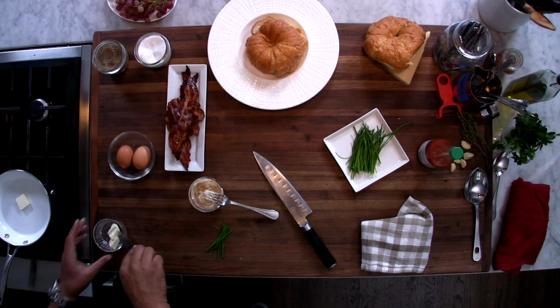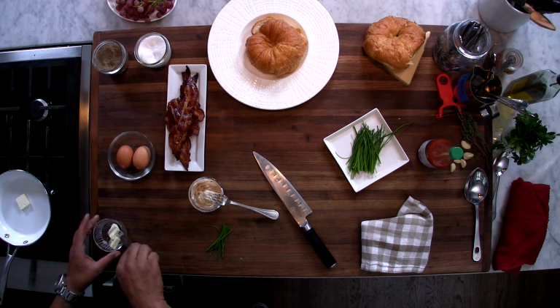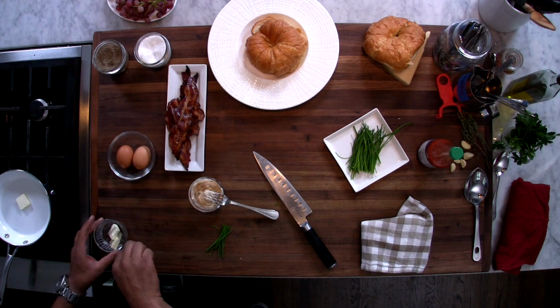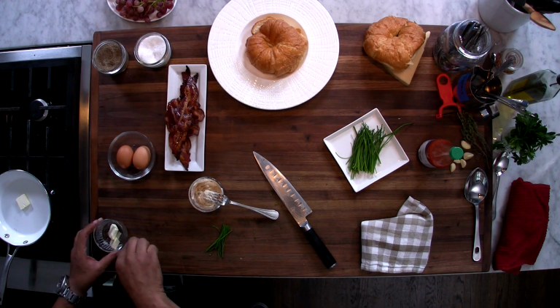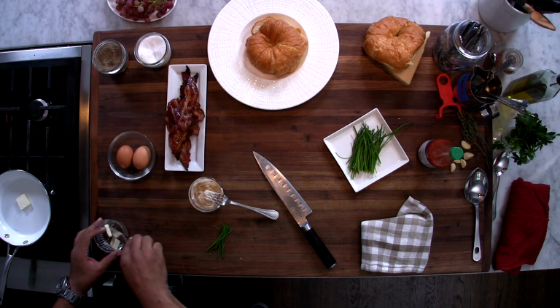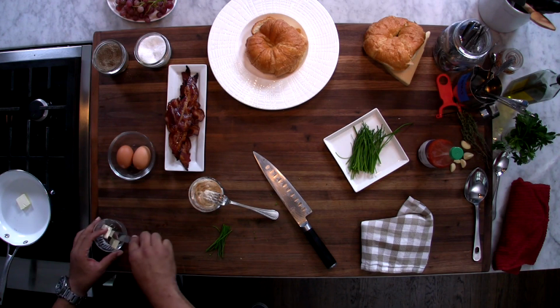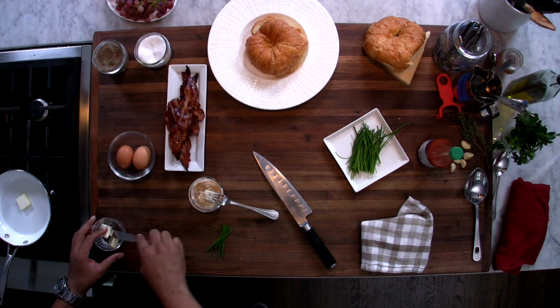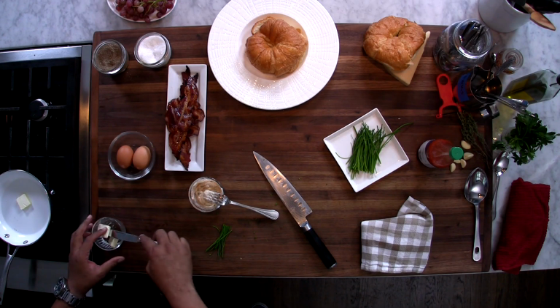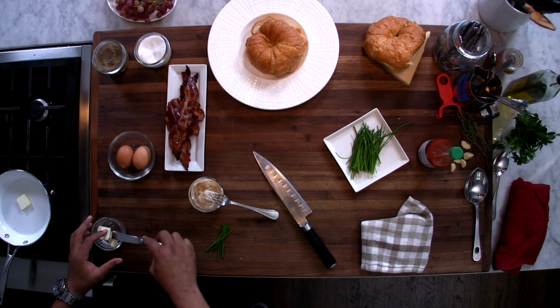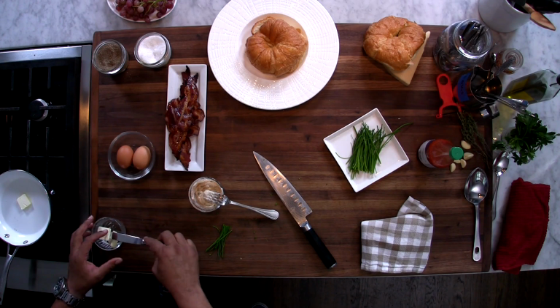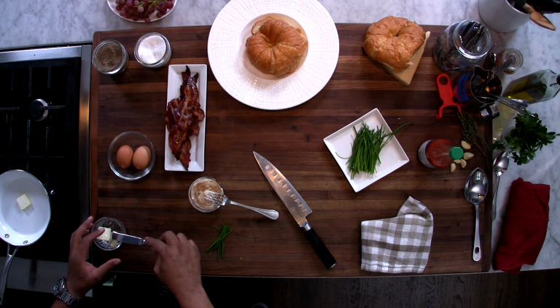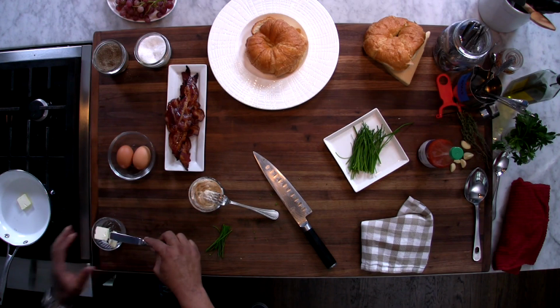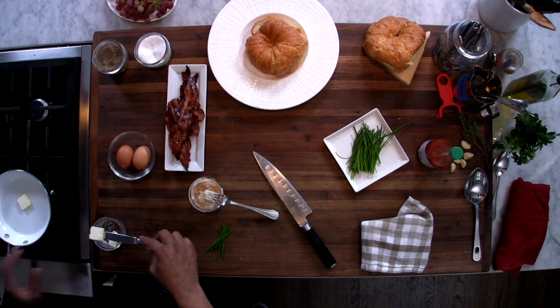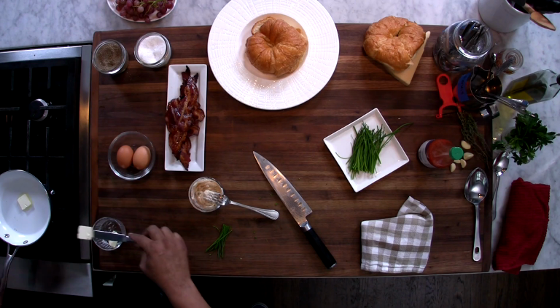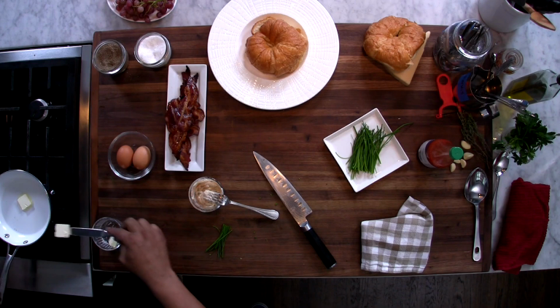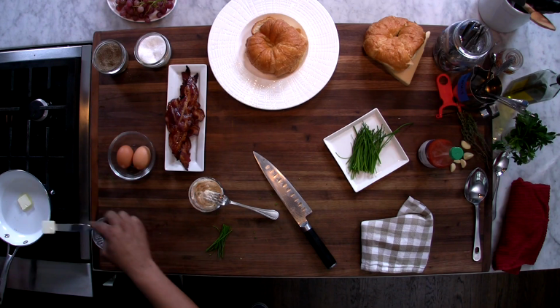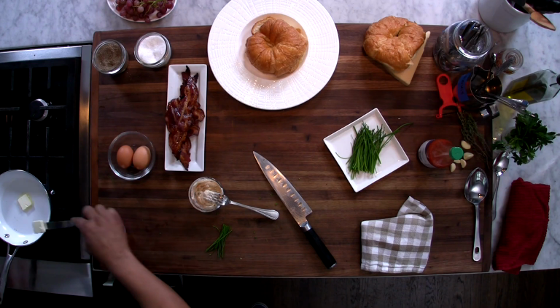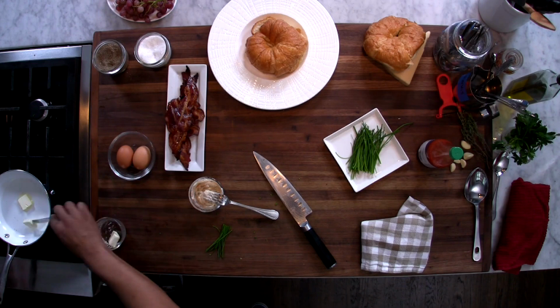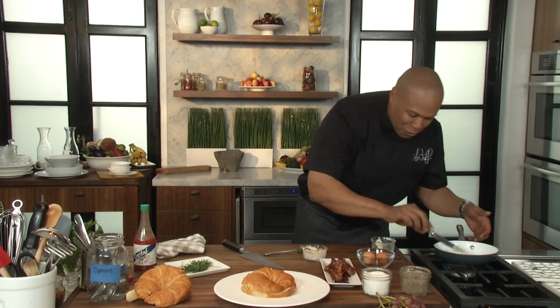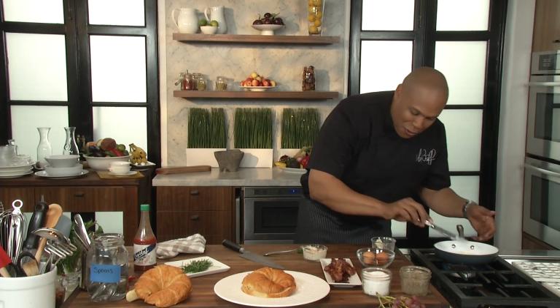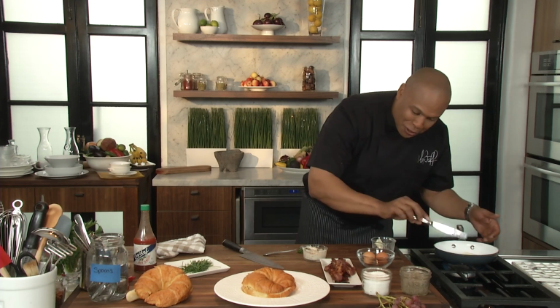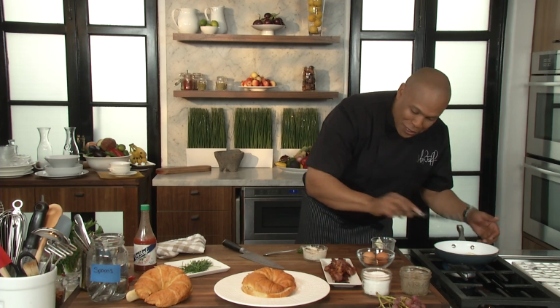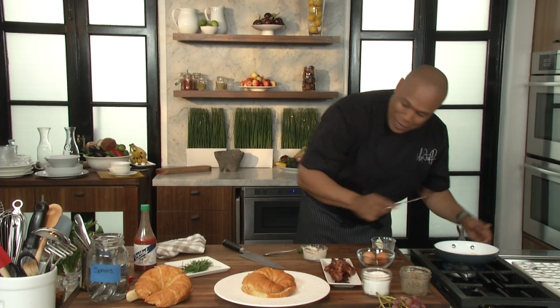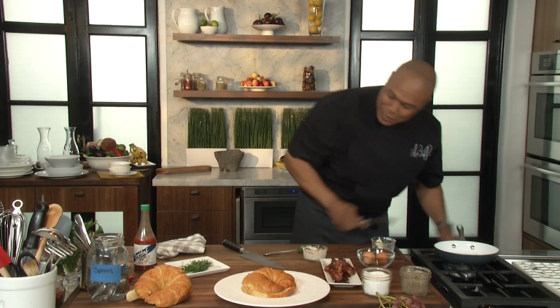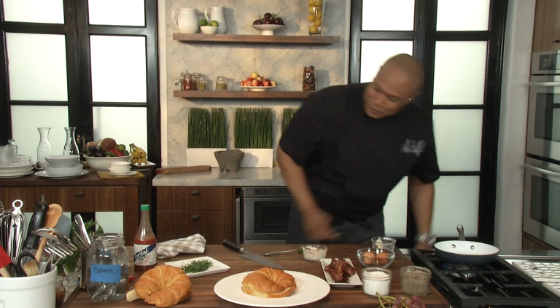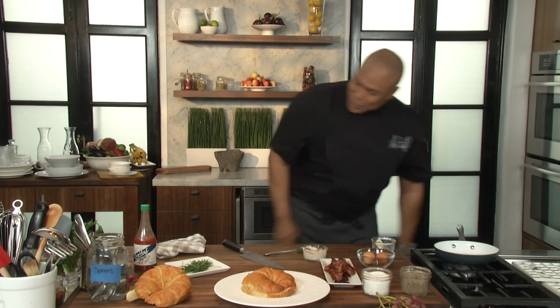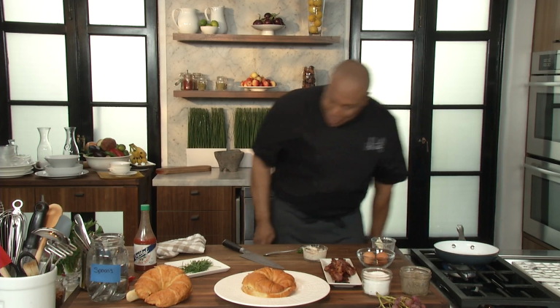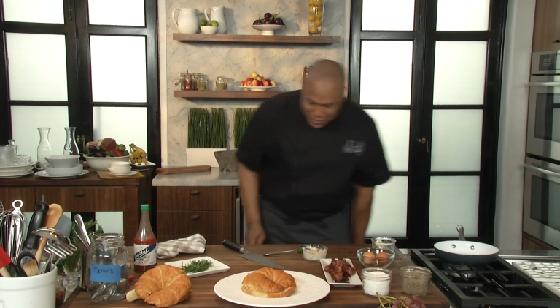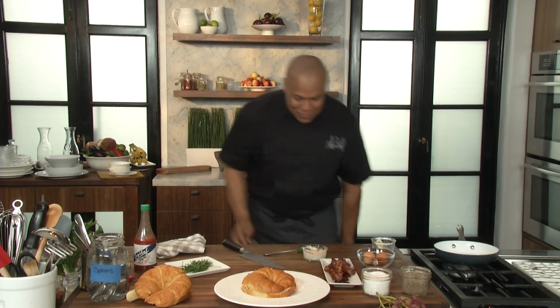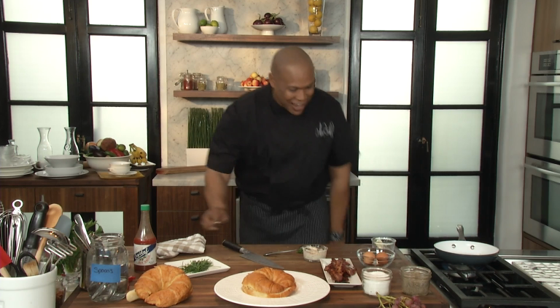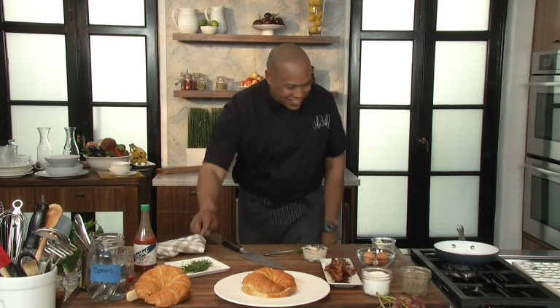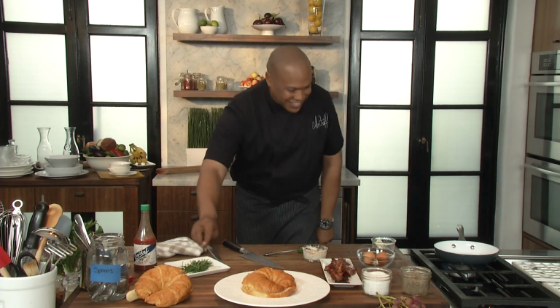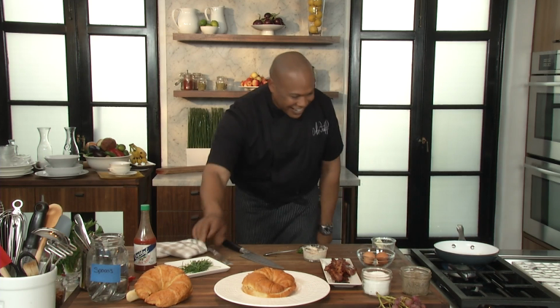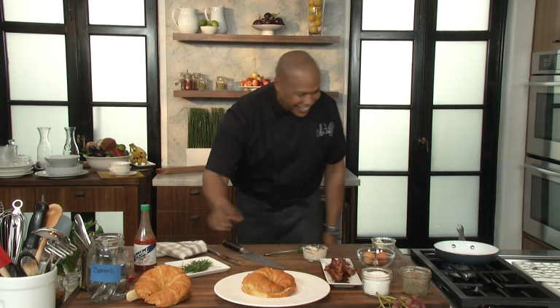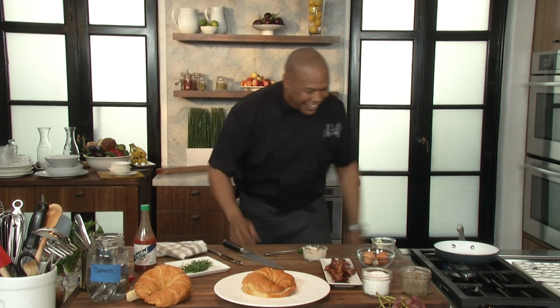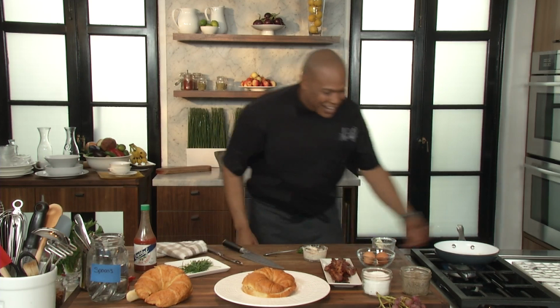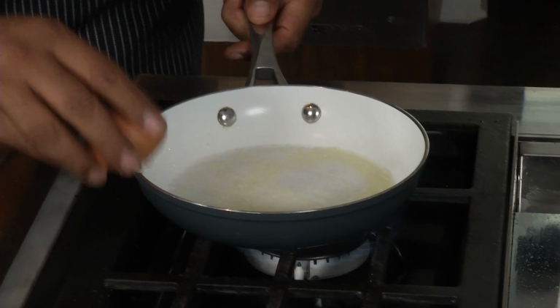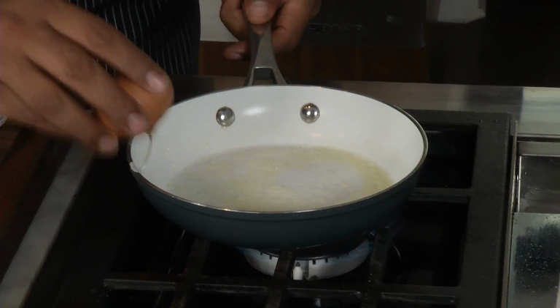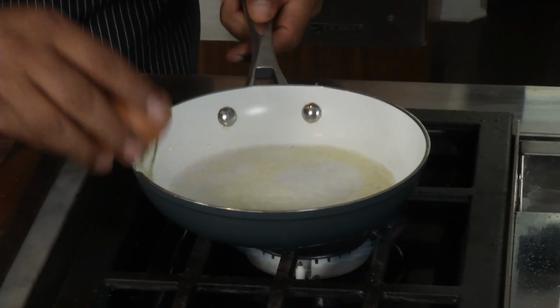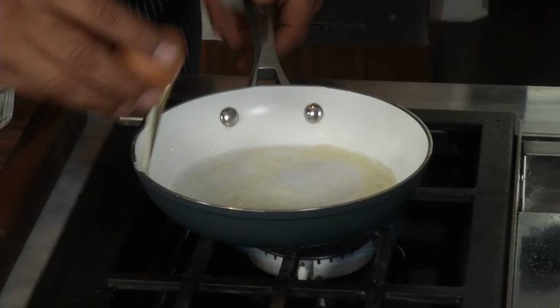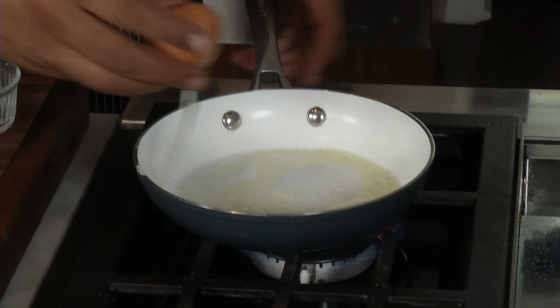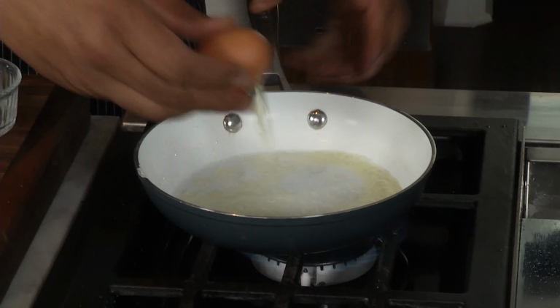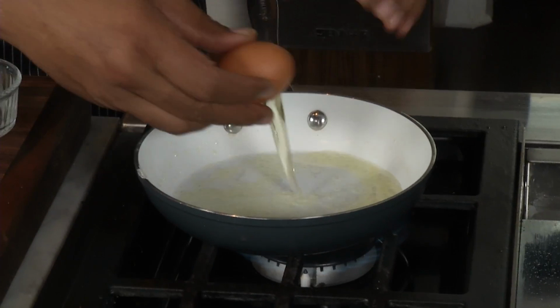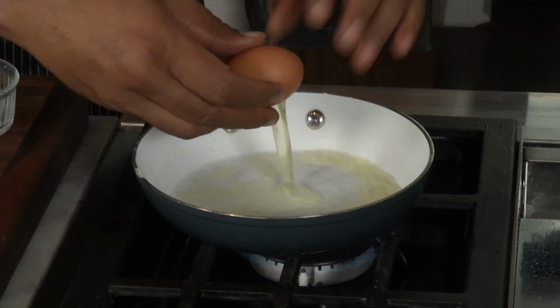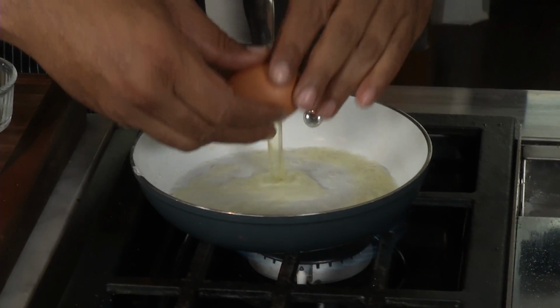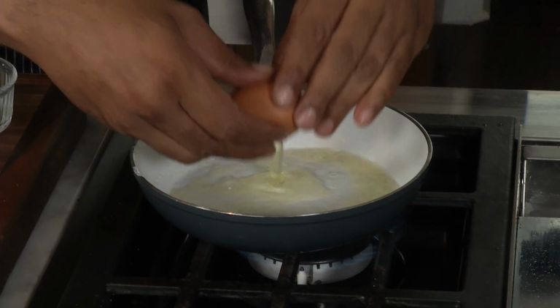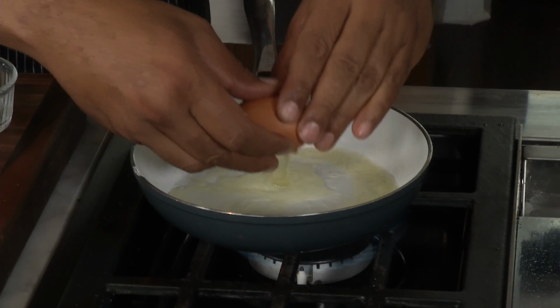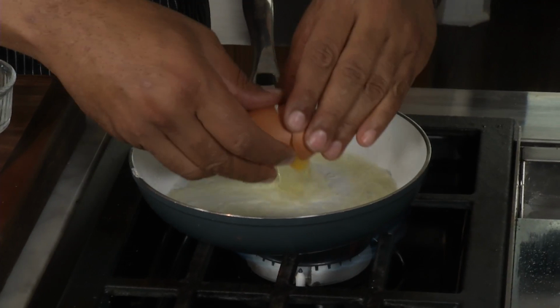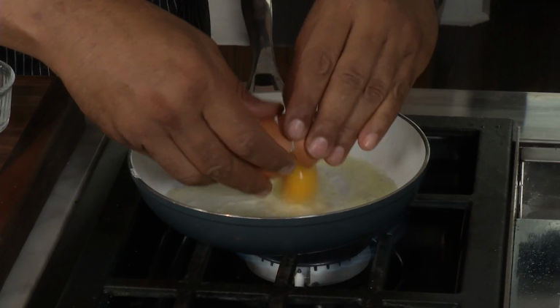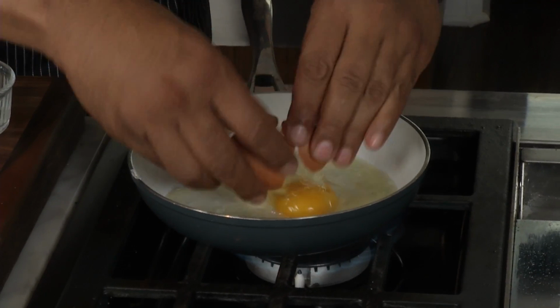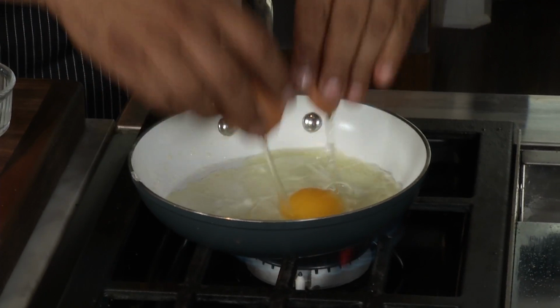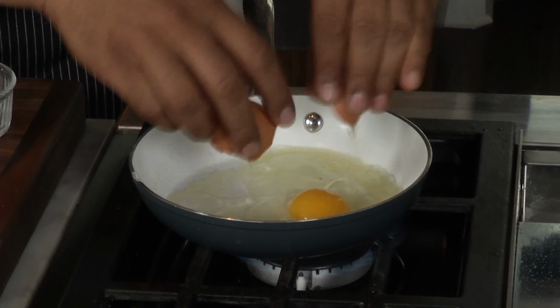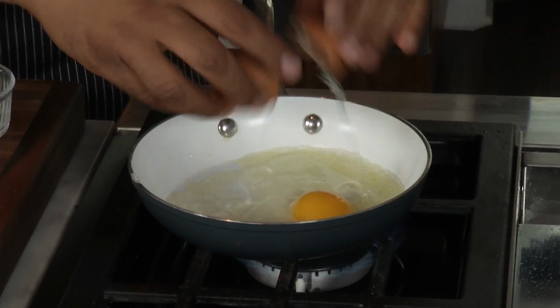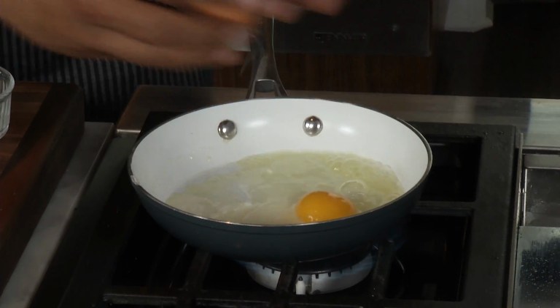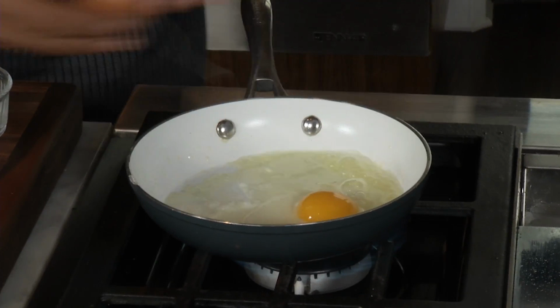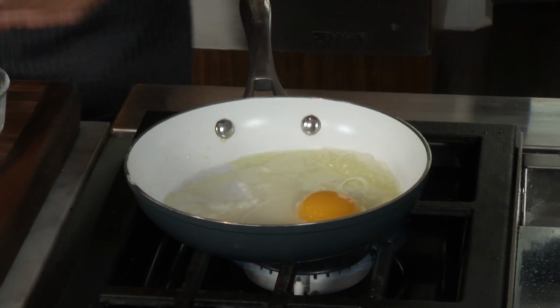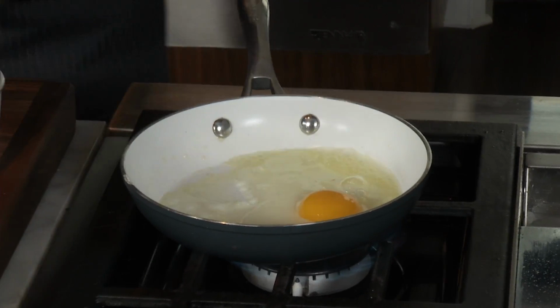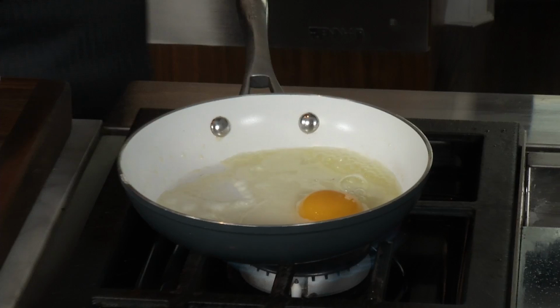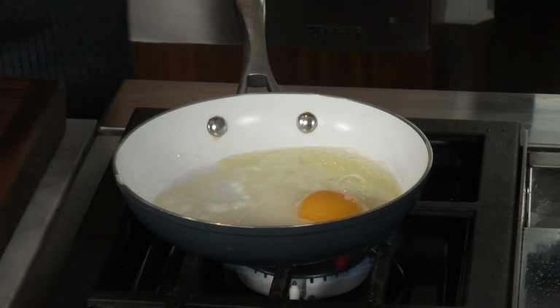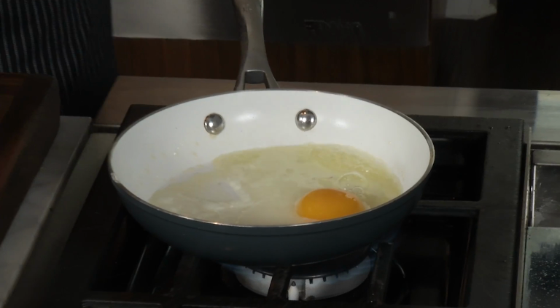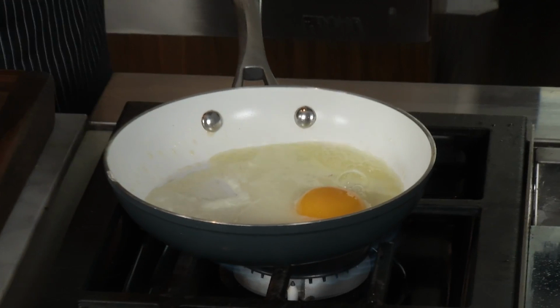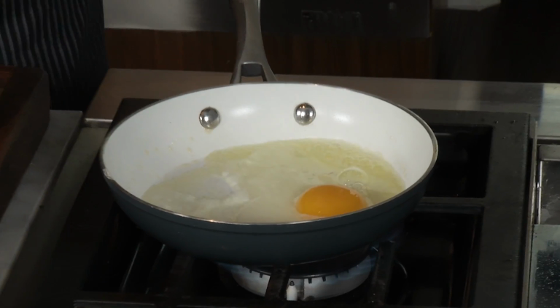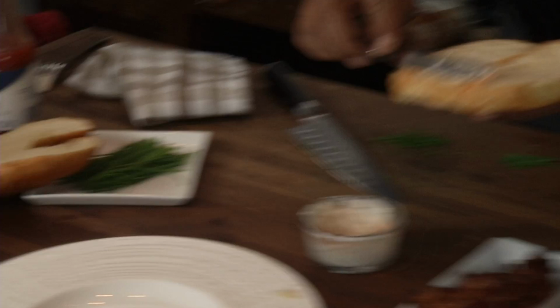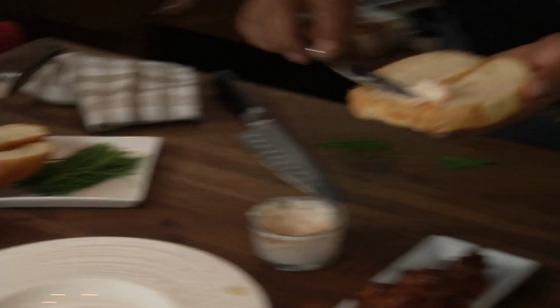Olive oil, butter blend. Oh boy, look at it talking right there. Crack the egg. We're gonna let that egg go ahead and fry up there a little bit.